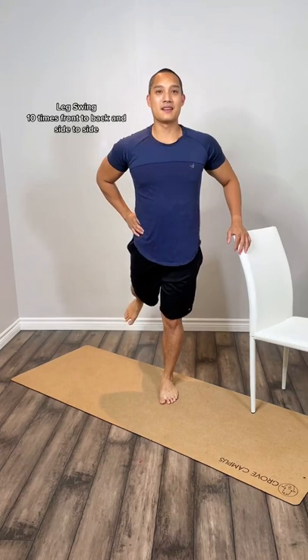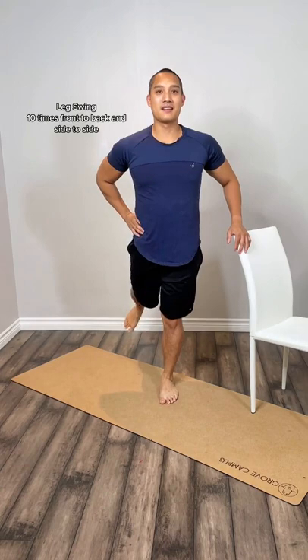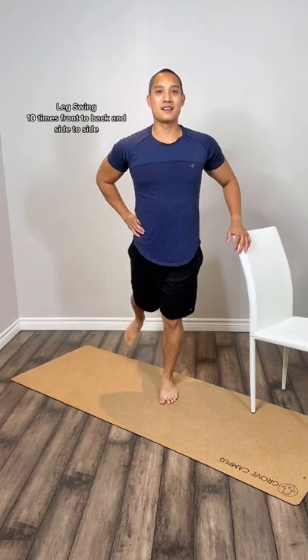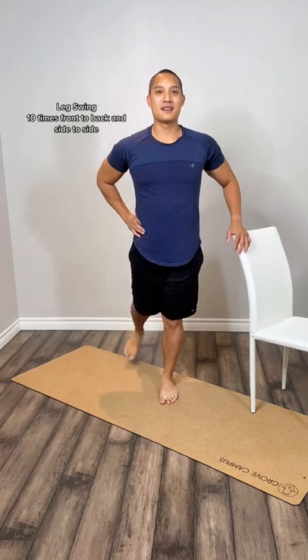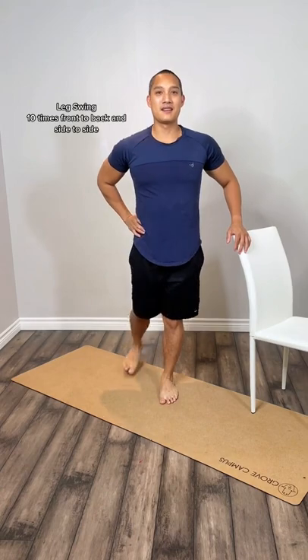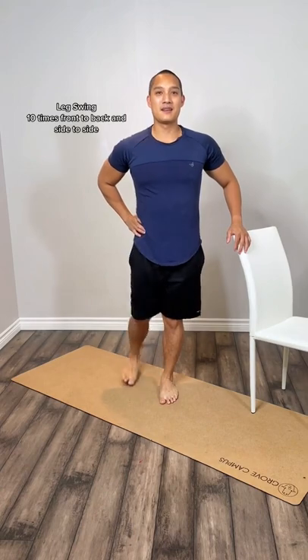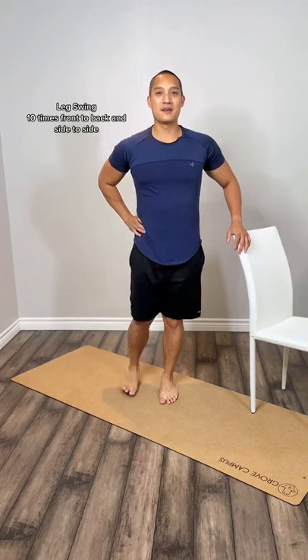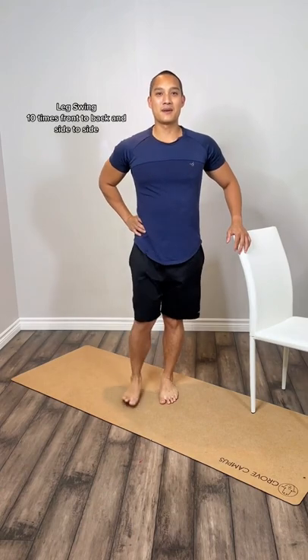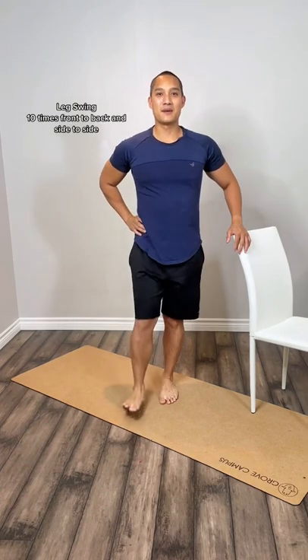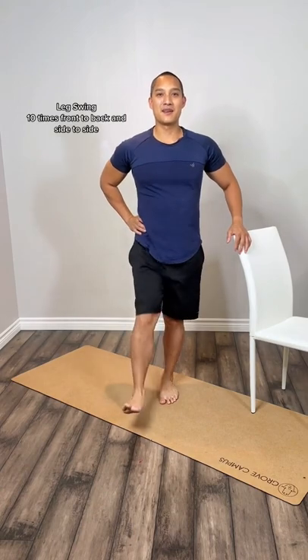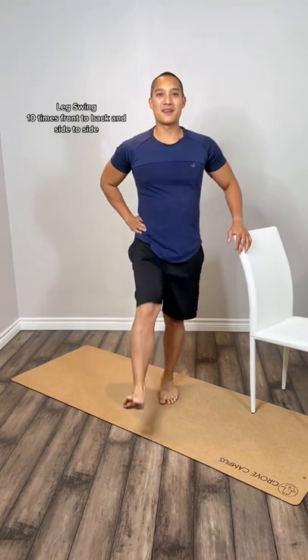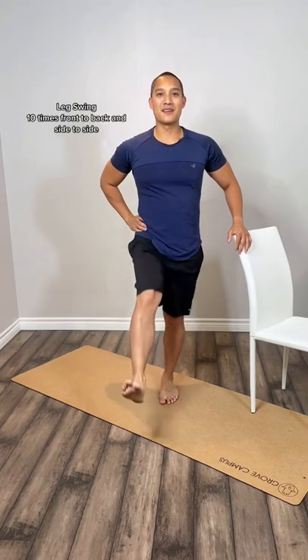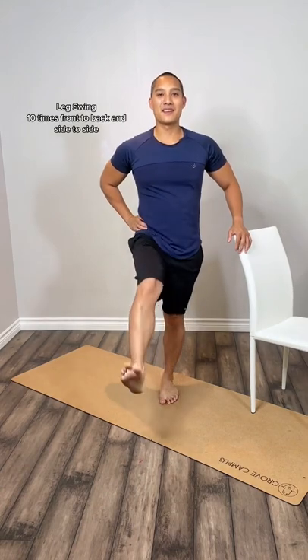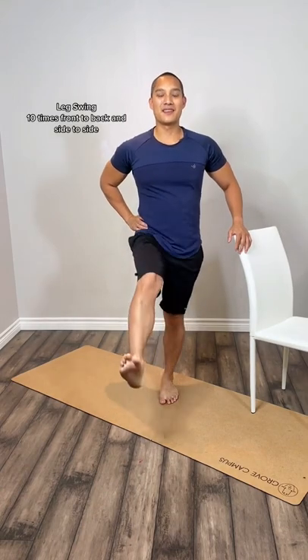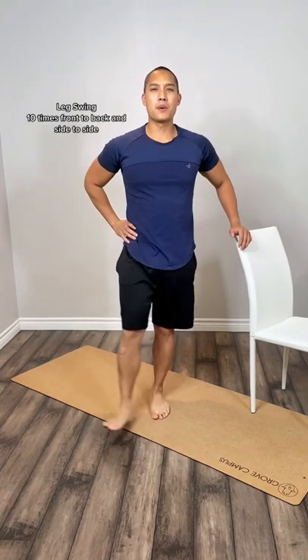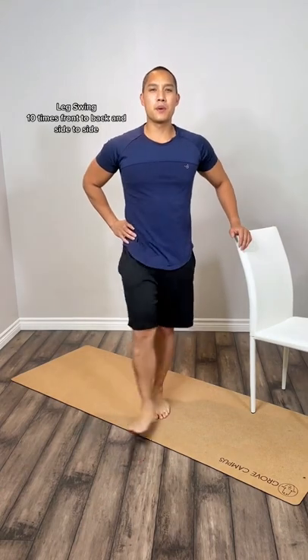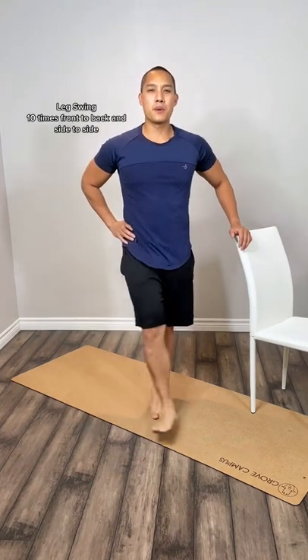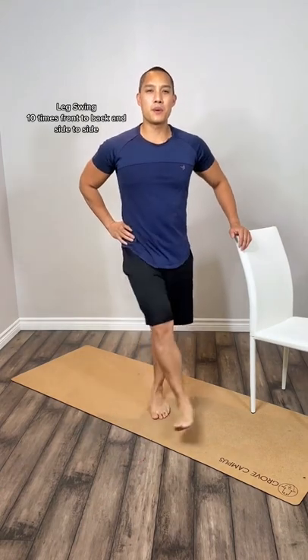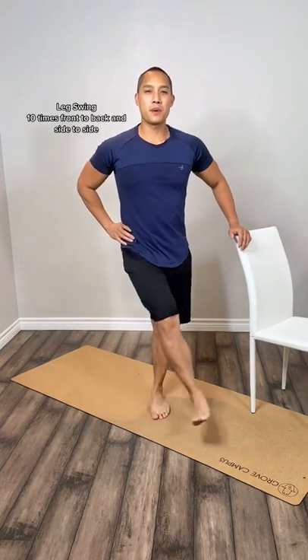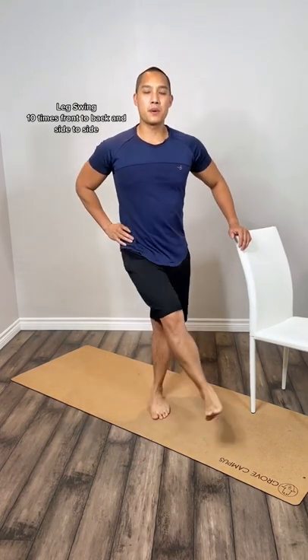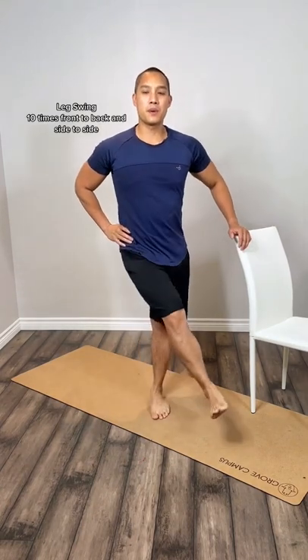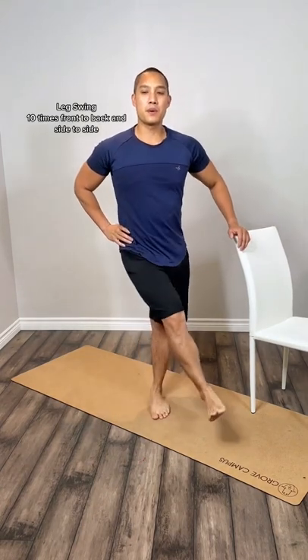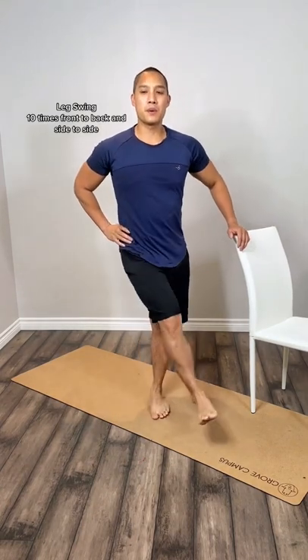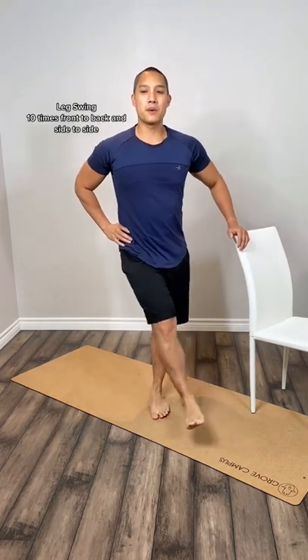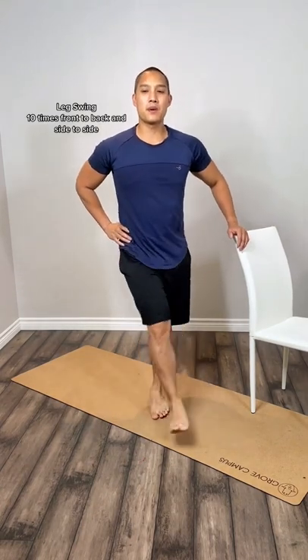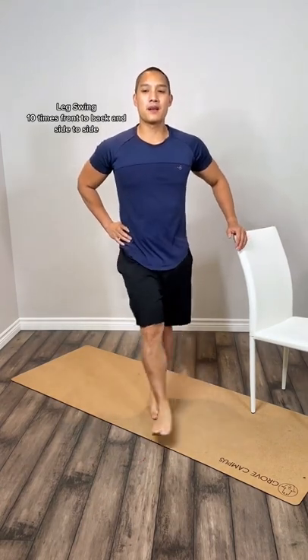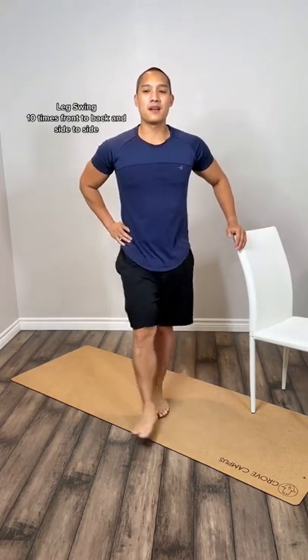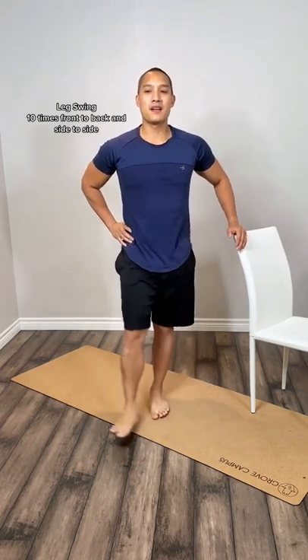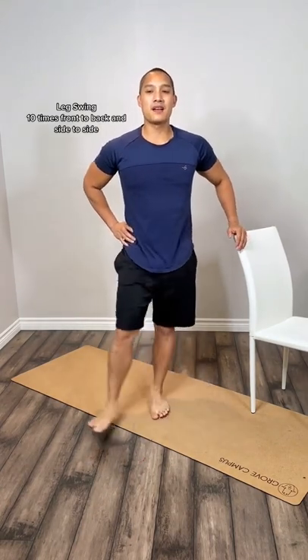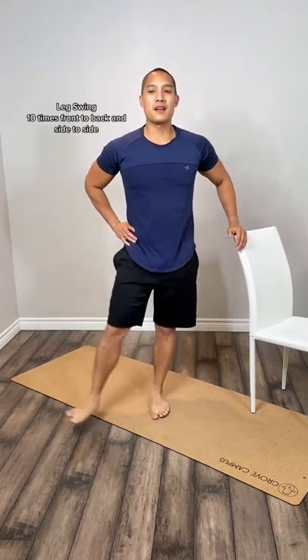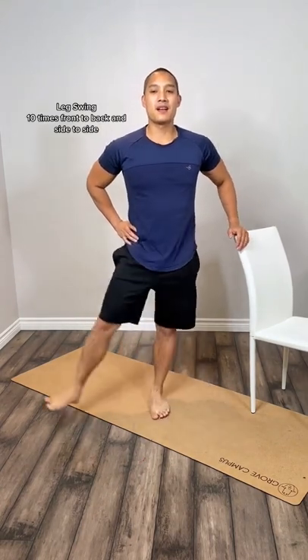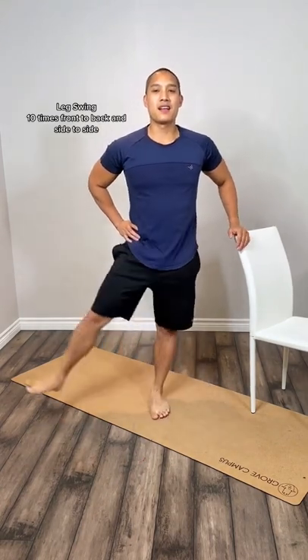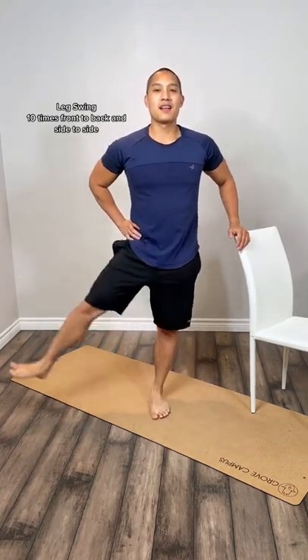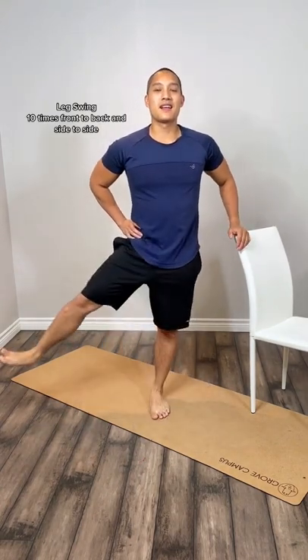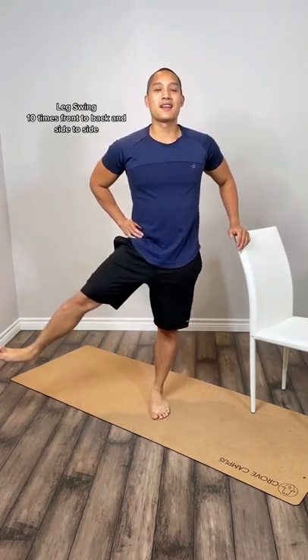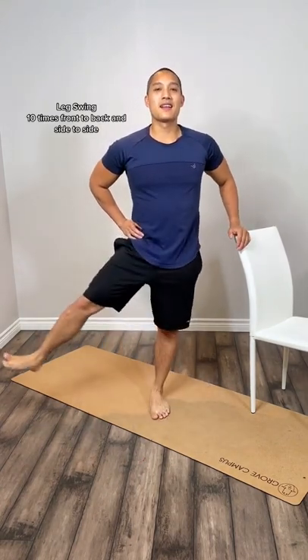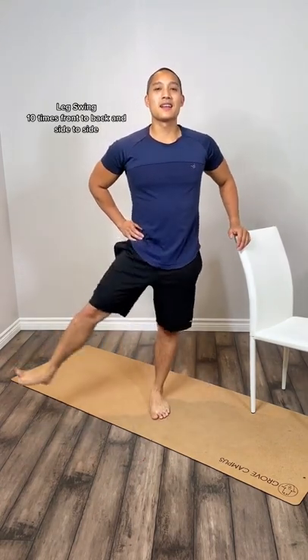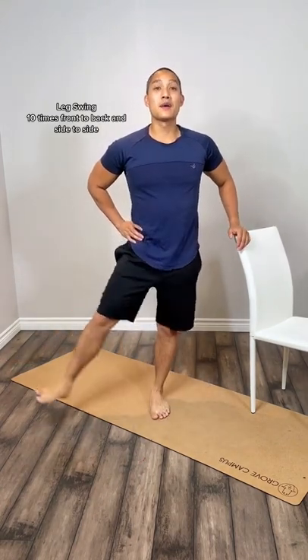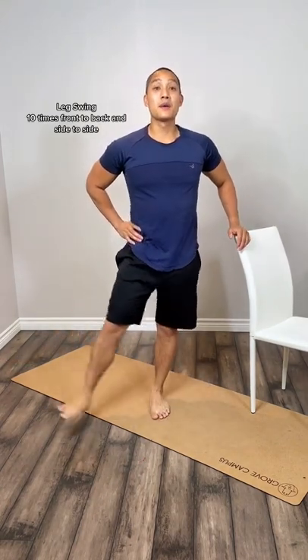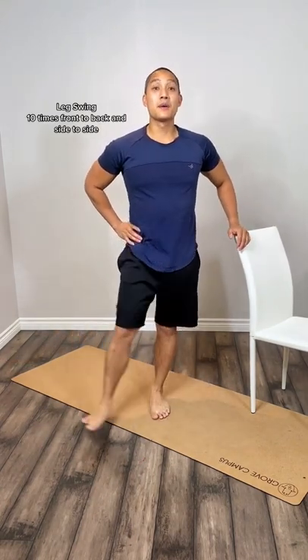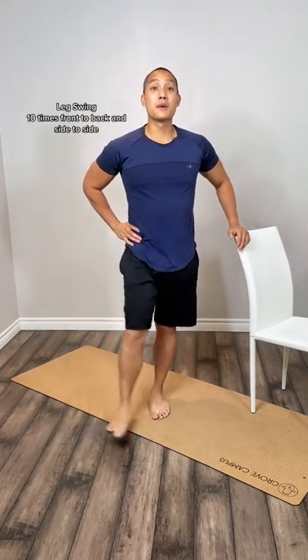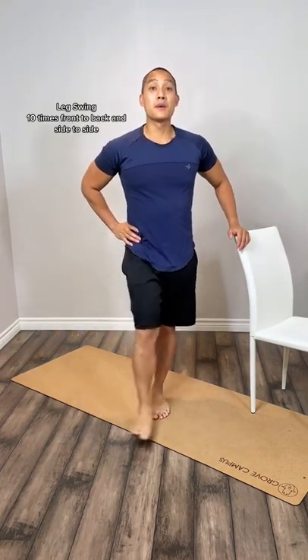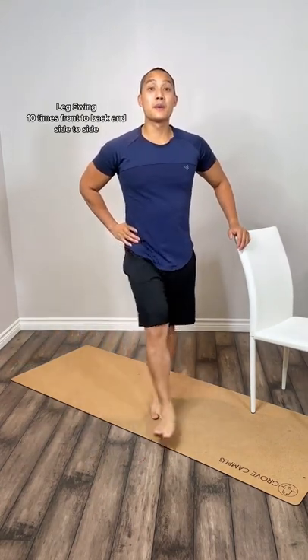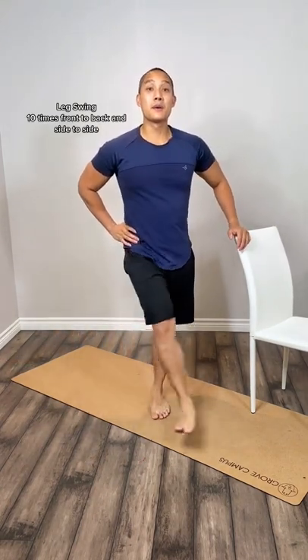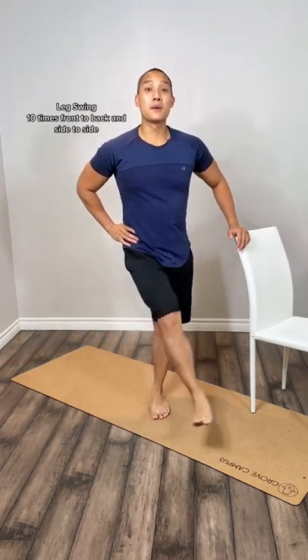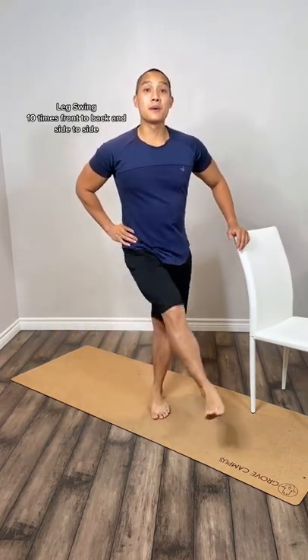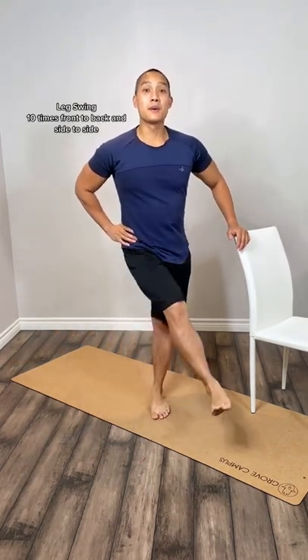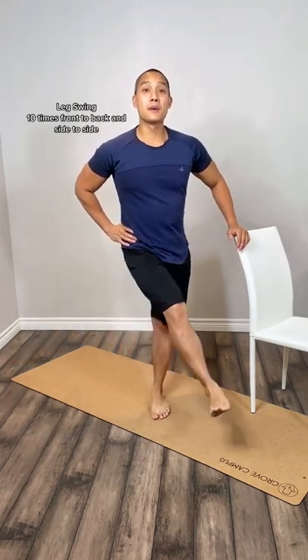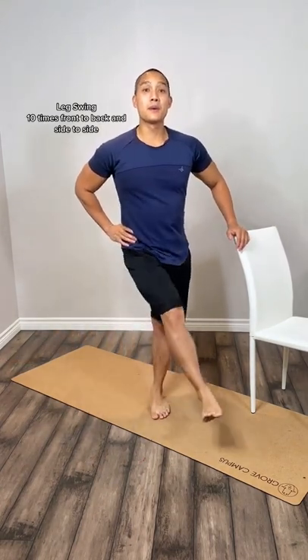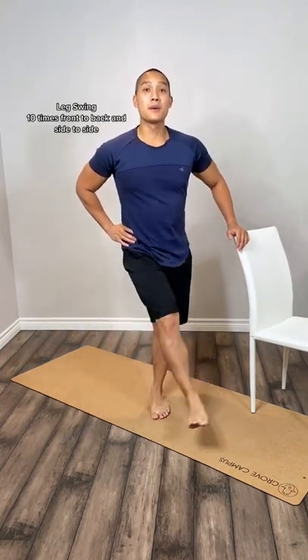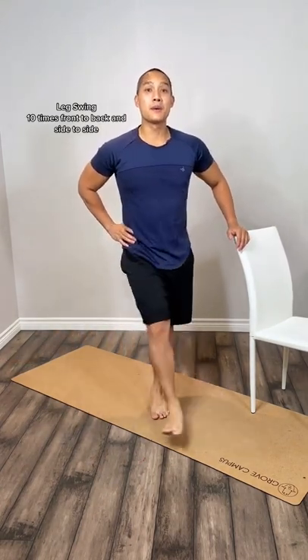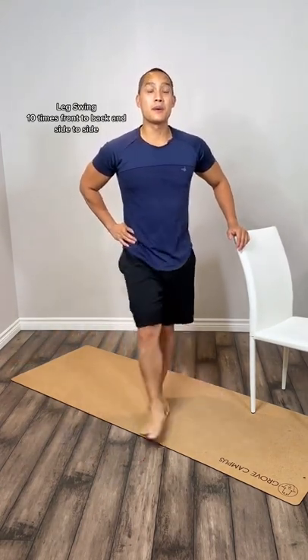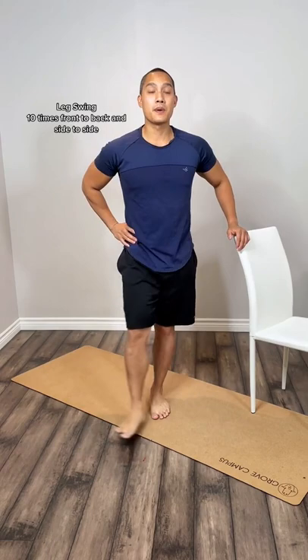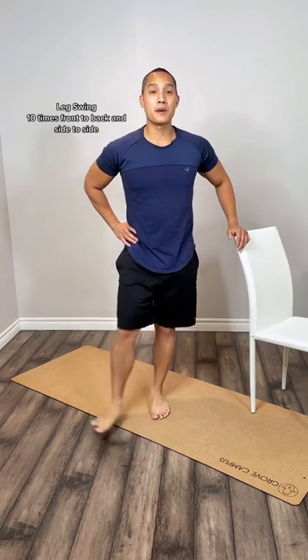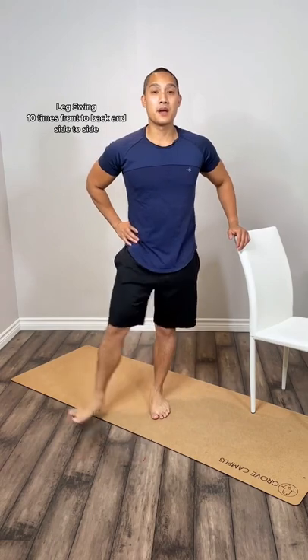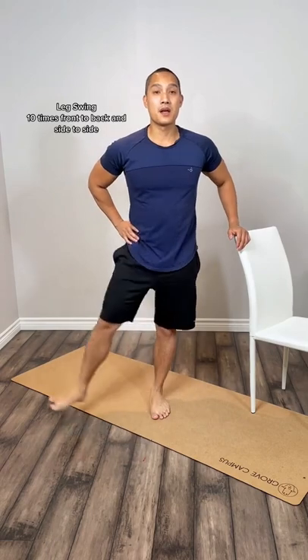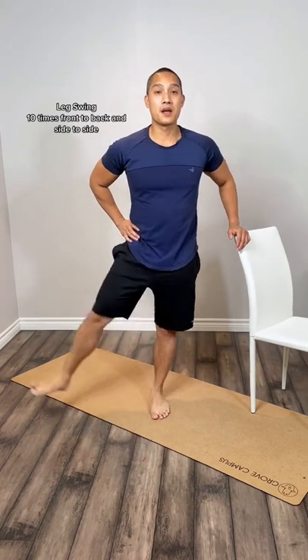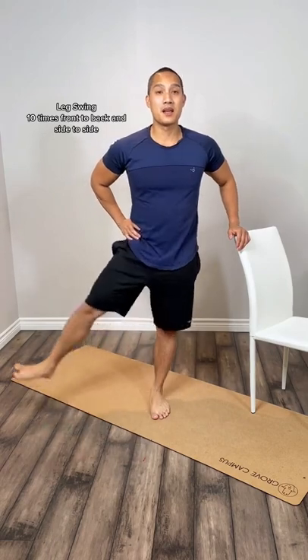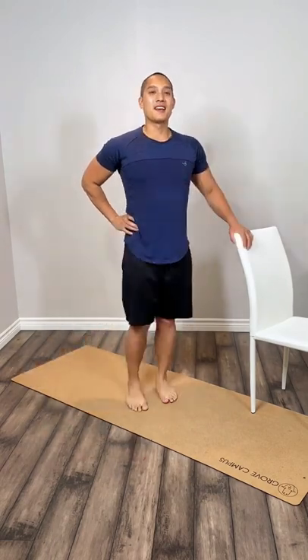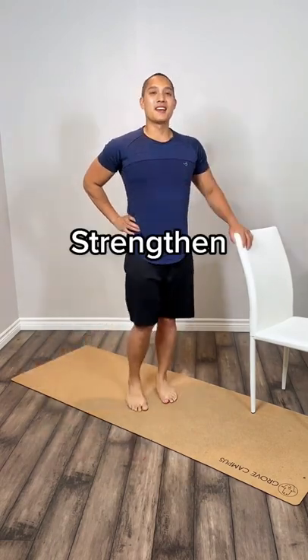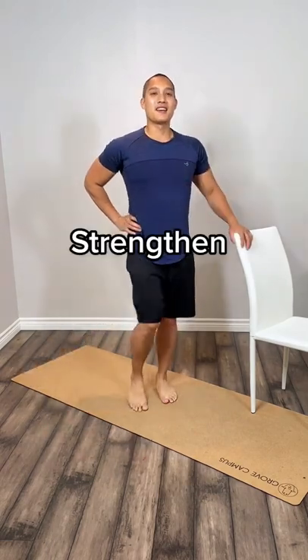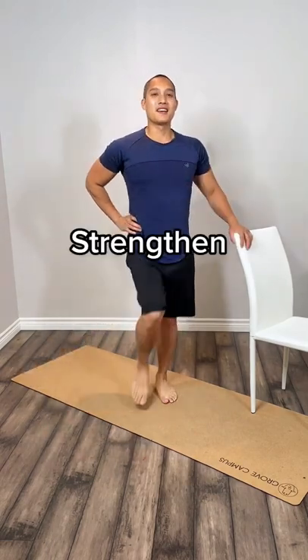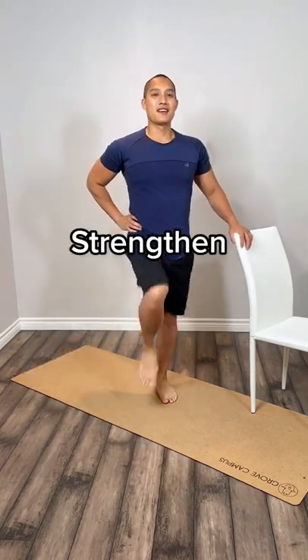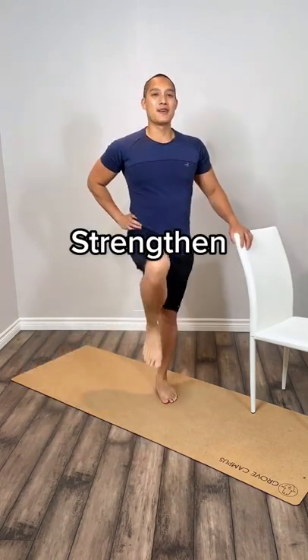The first set of exercises are mobility moves. This will practice your joint to return to its natural range of motion.